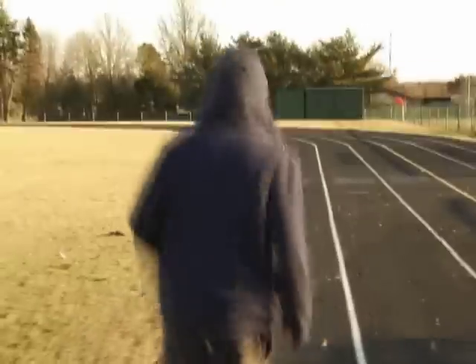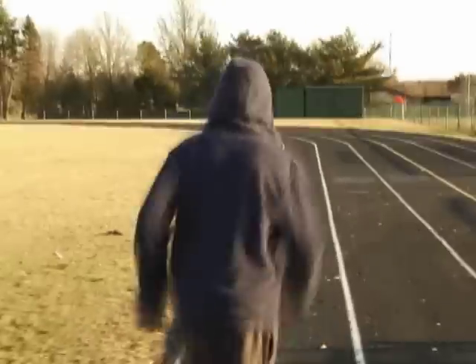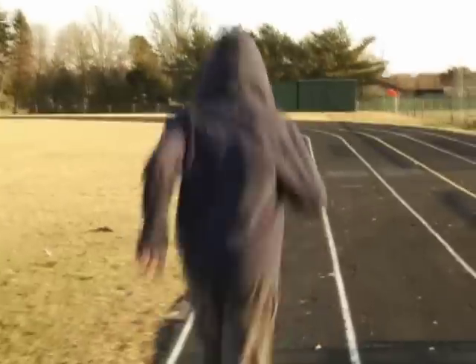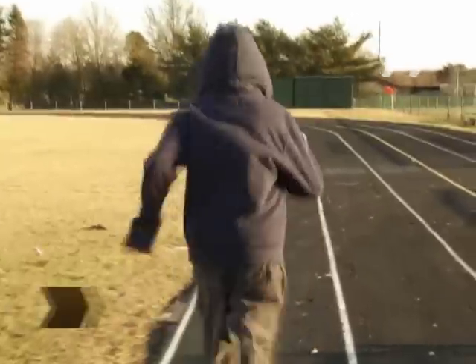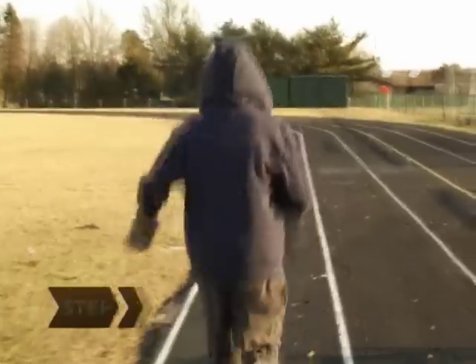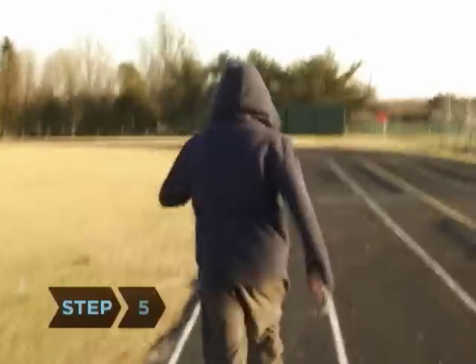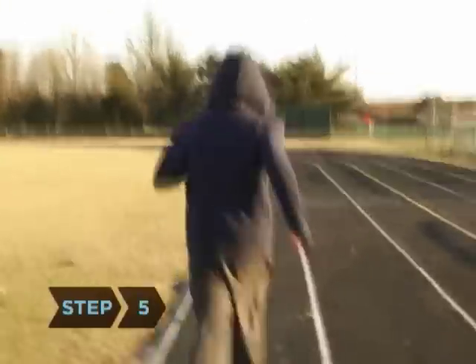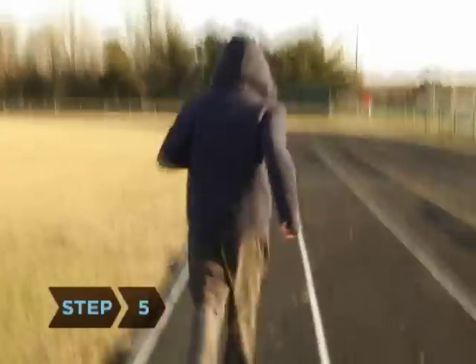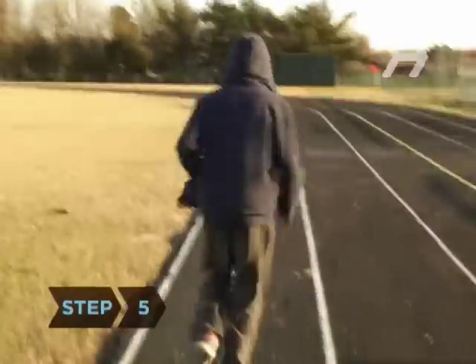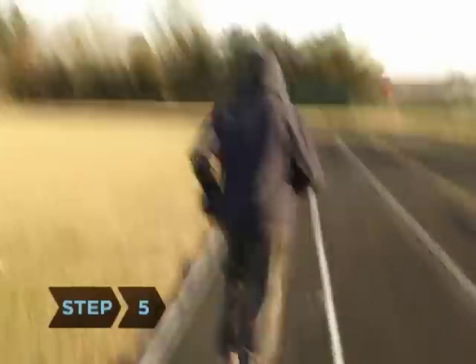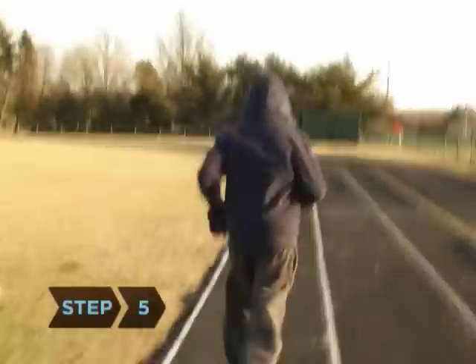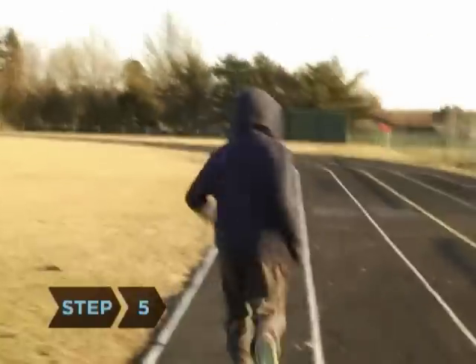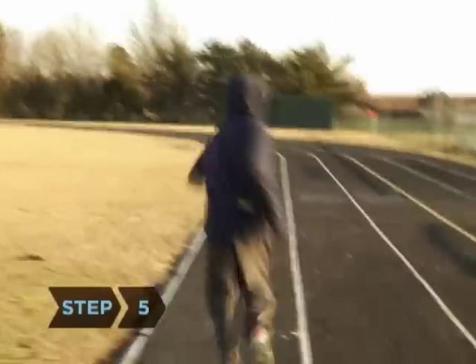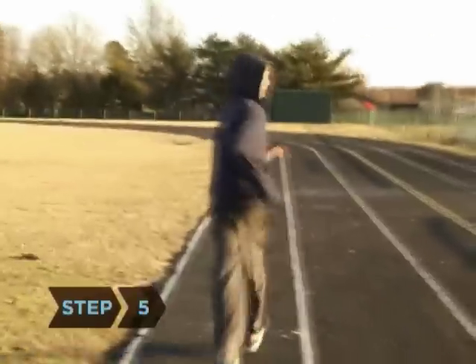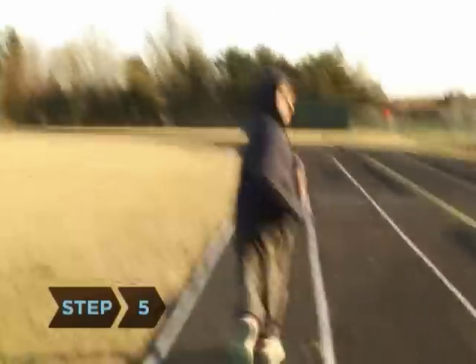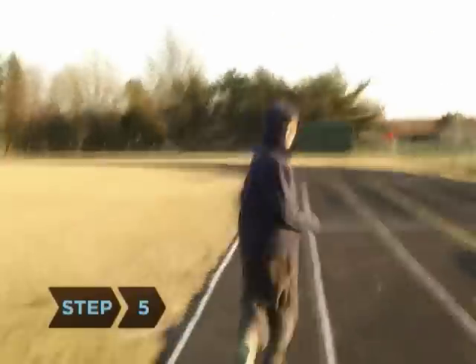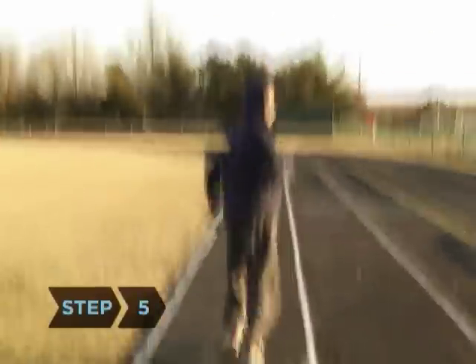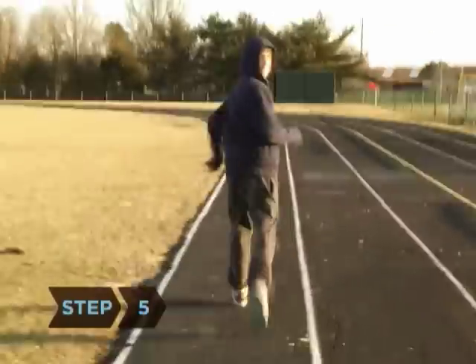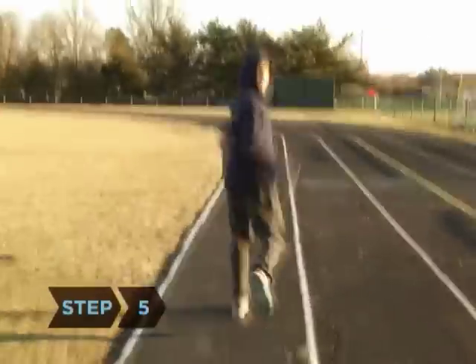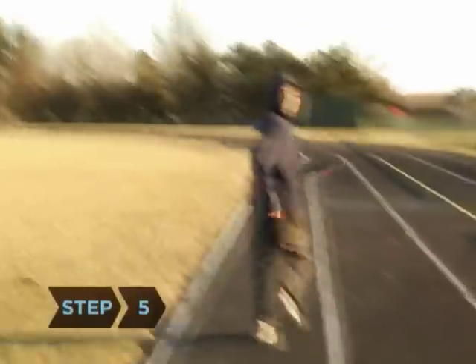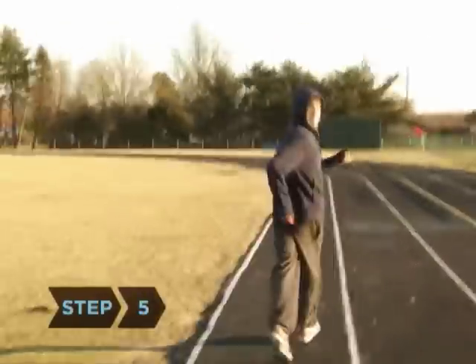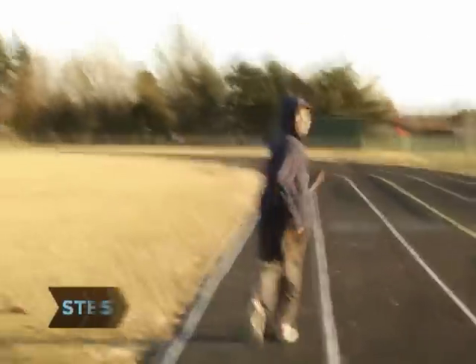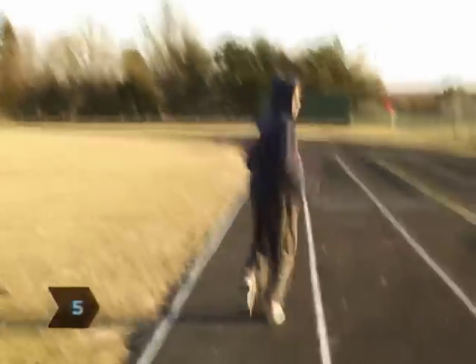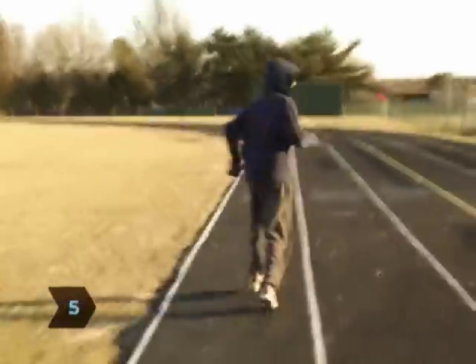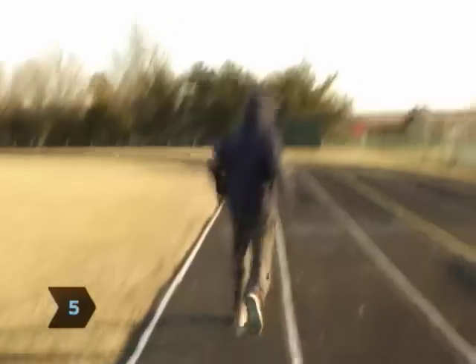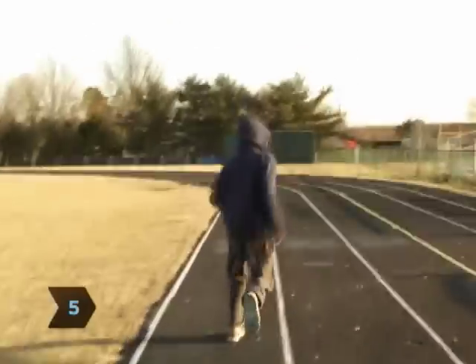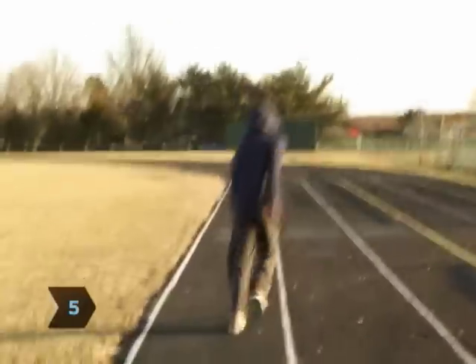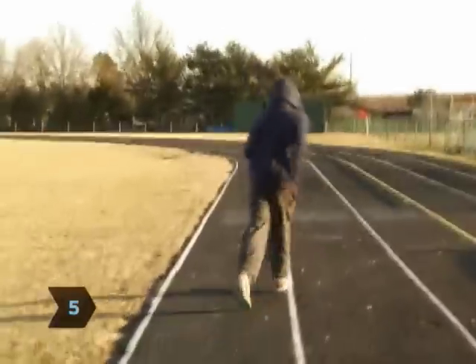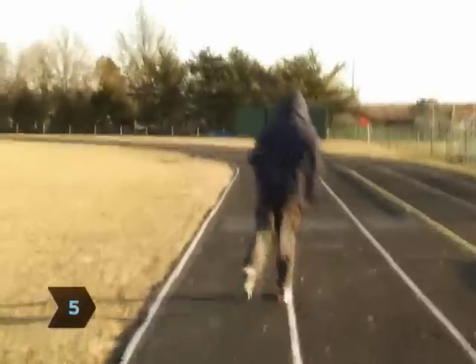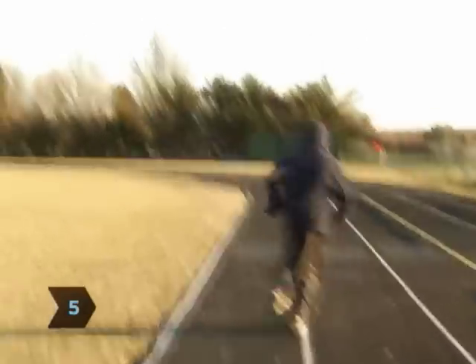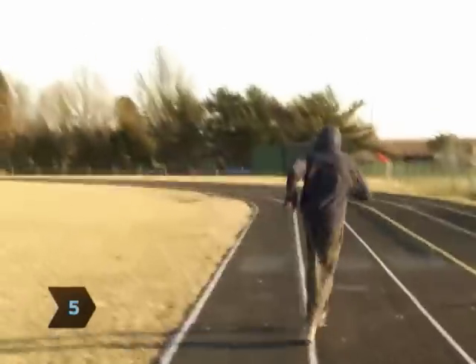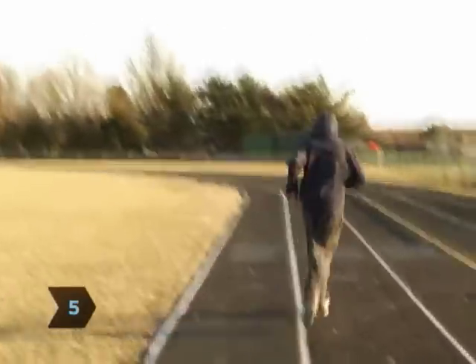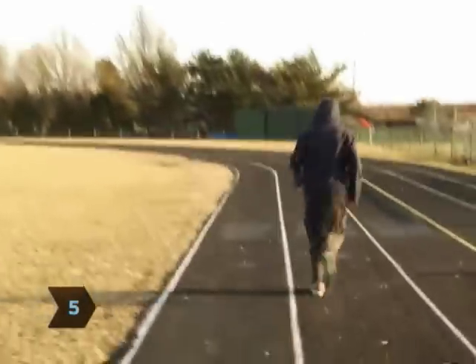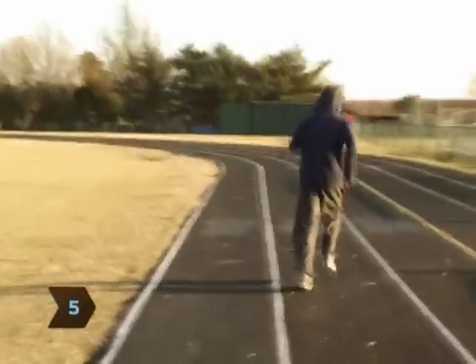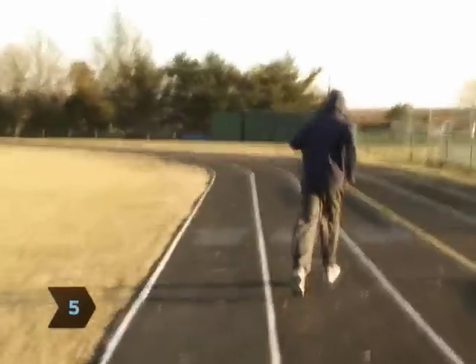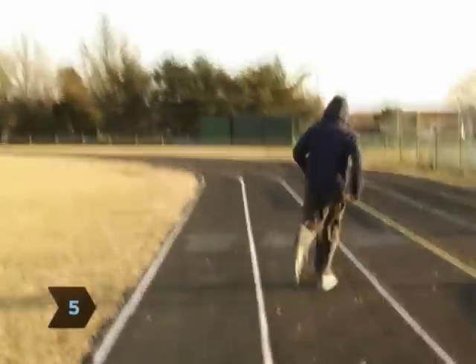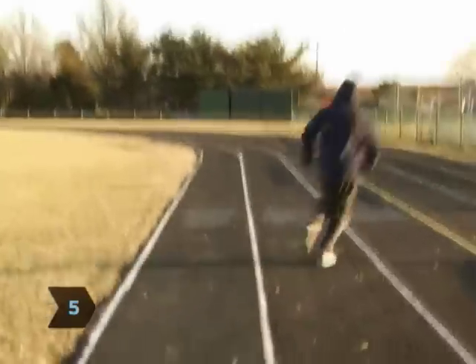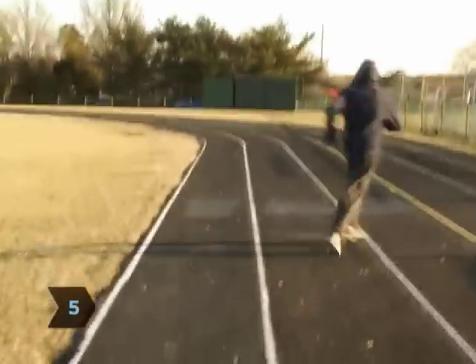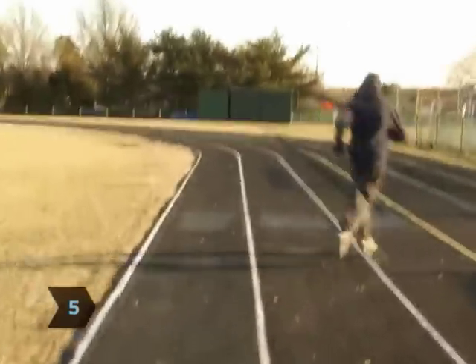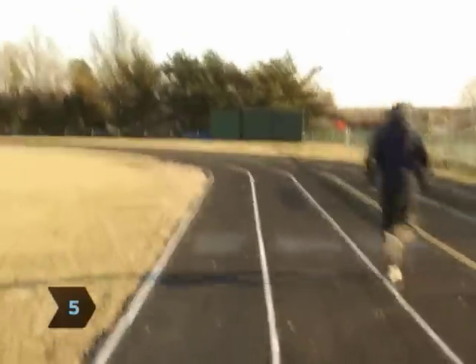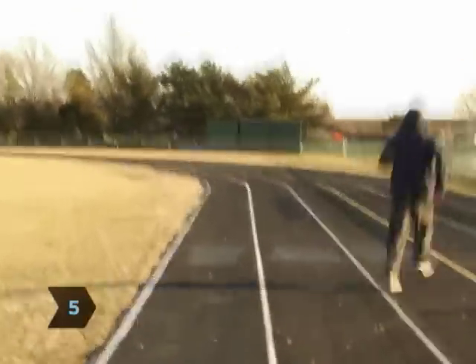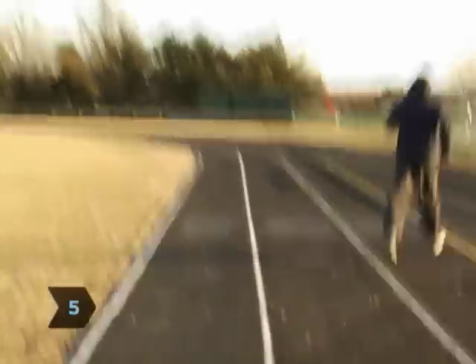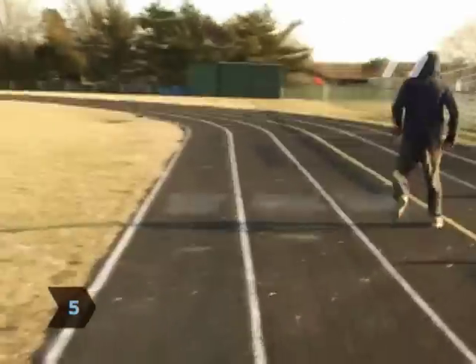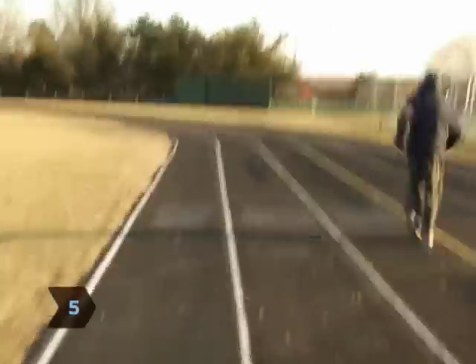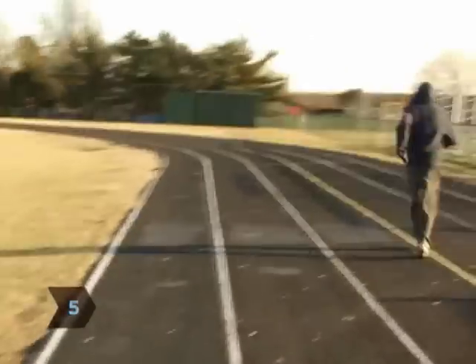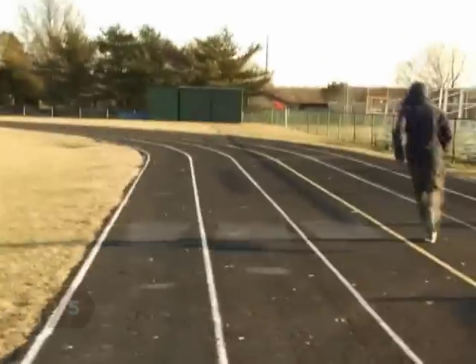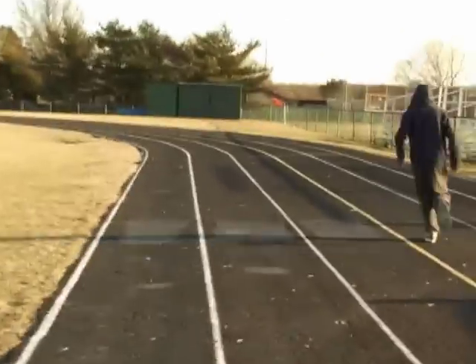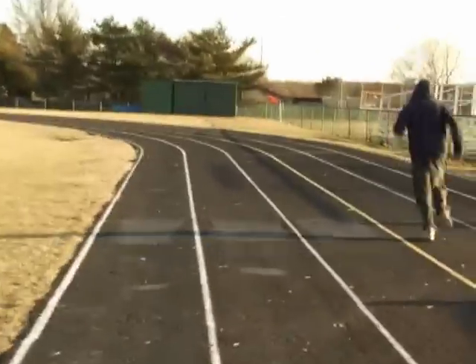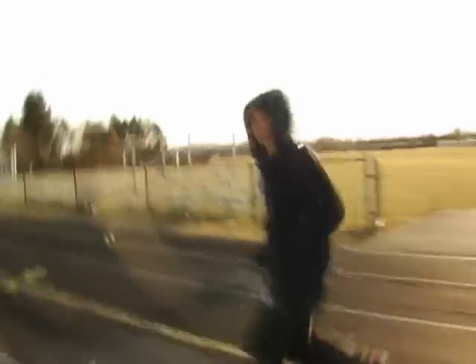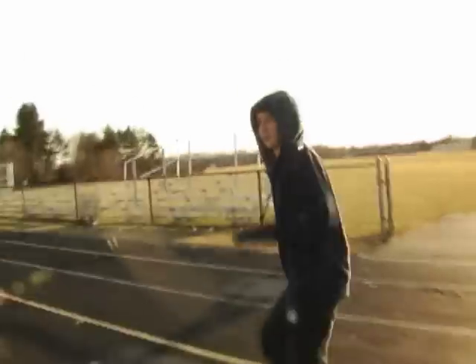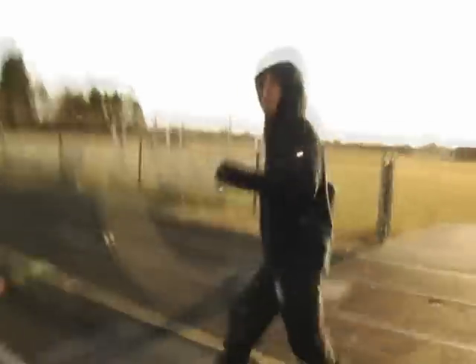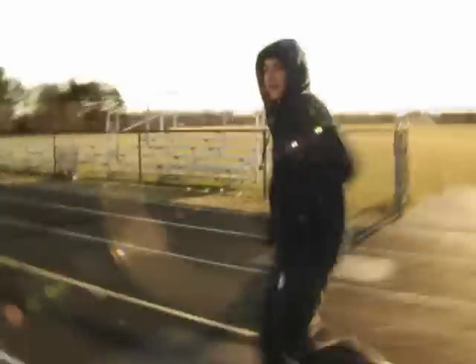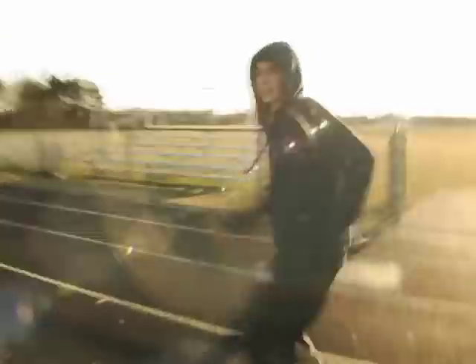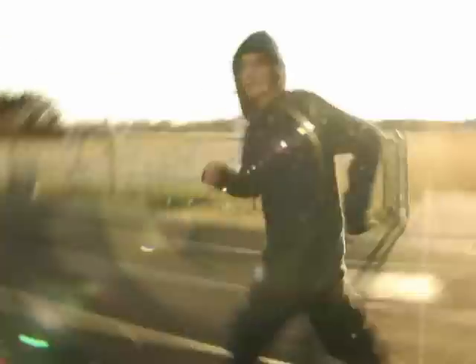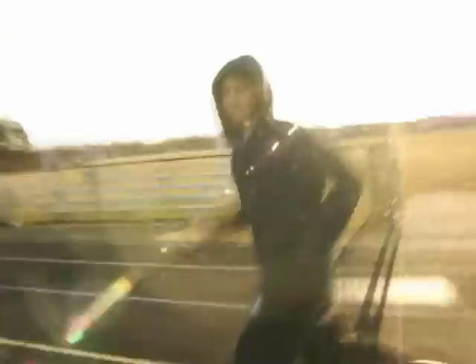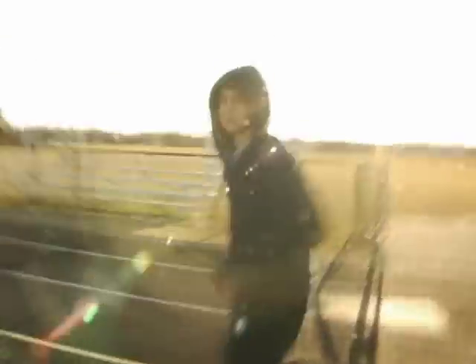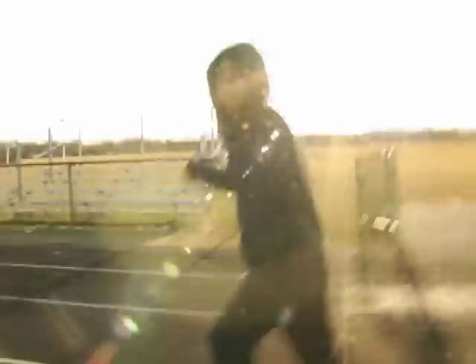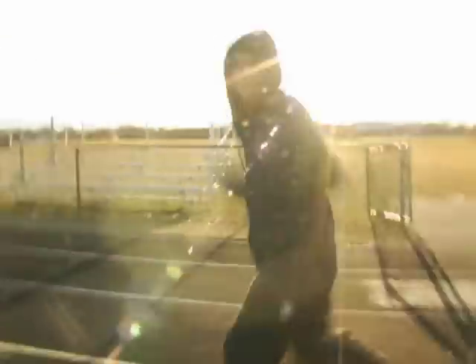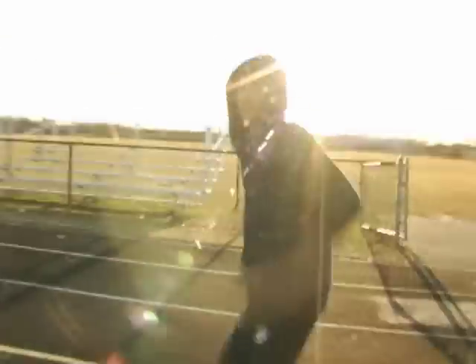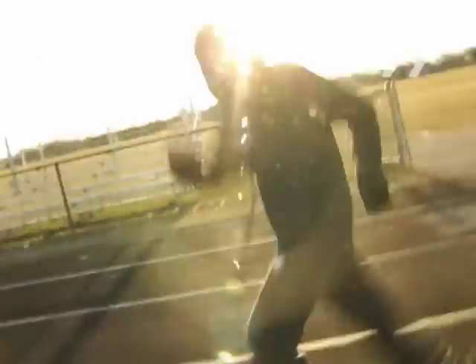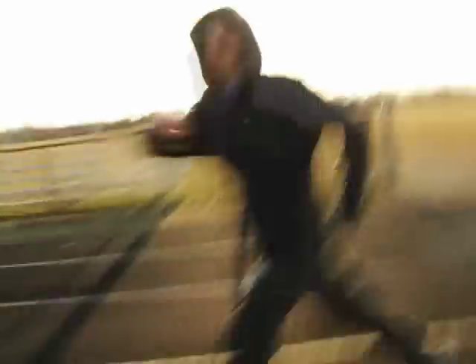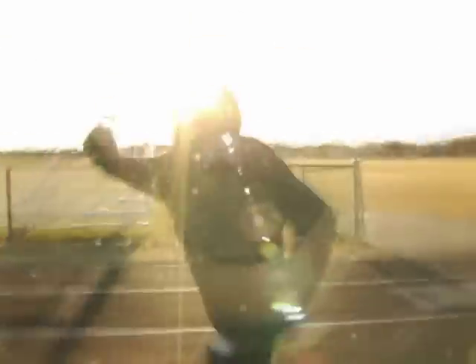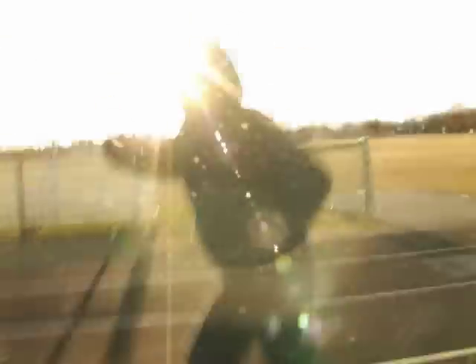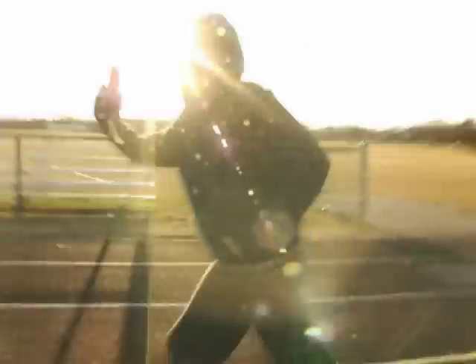Step 5. If a team or a group of runners is using the track, stay in the outermost lane, or ask their coach which lane you should use.